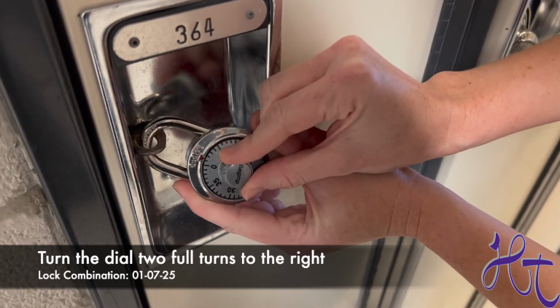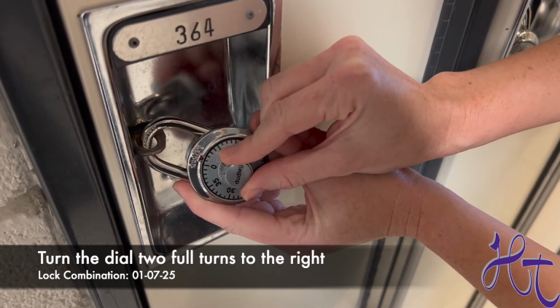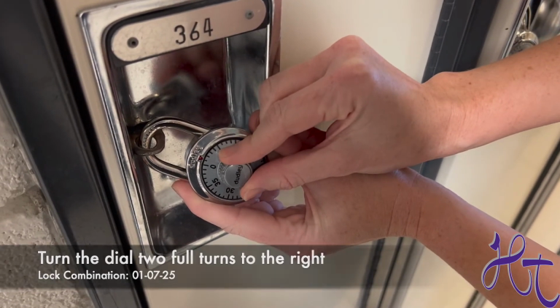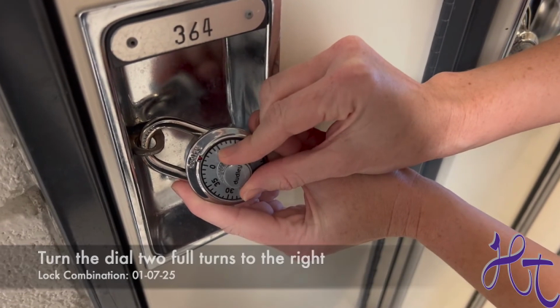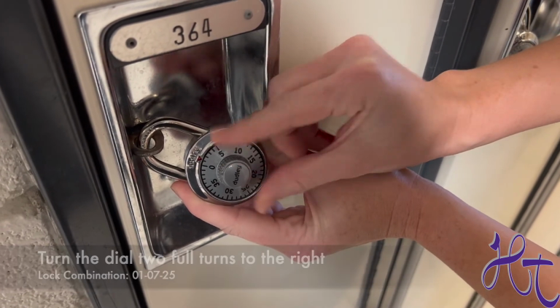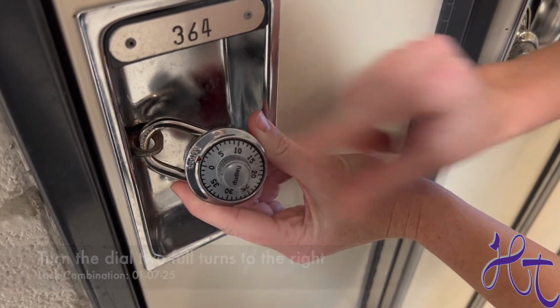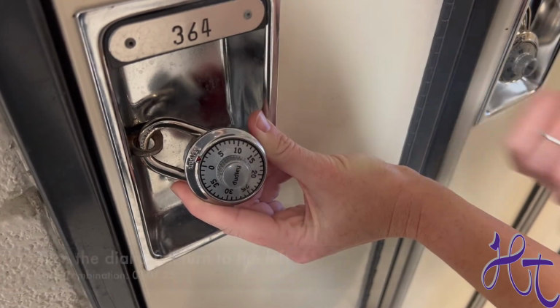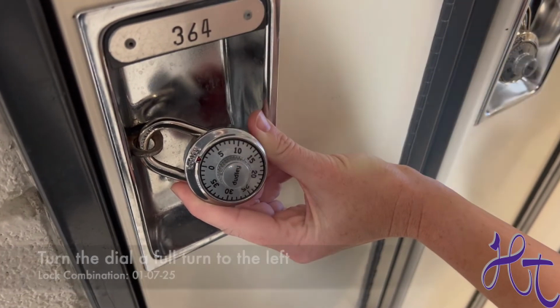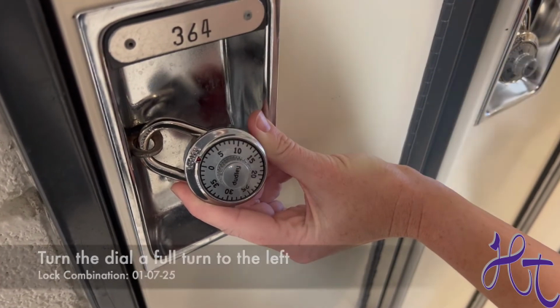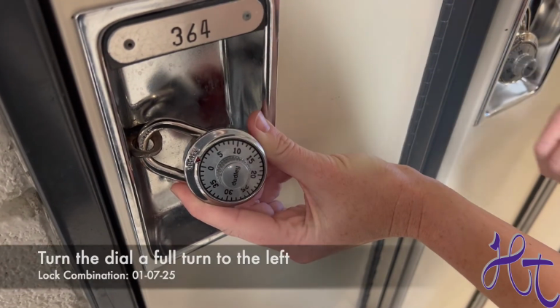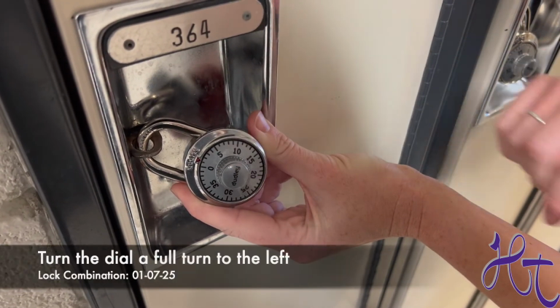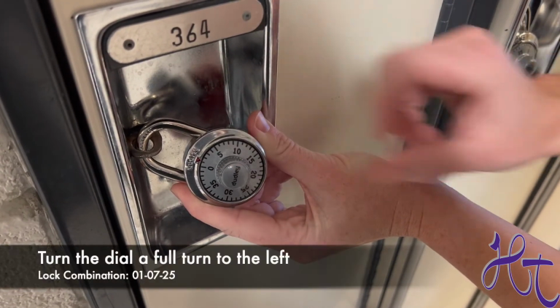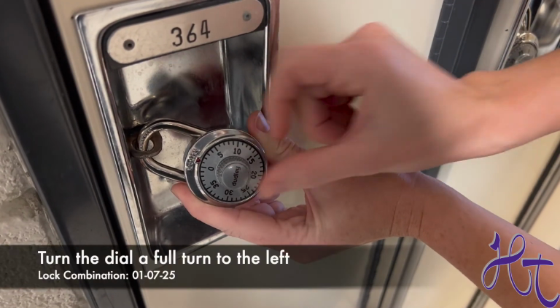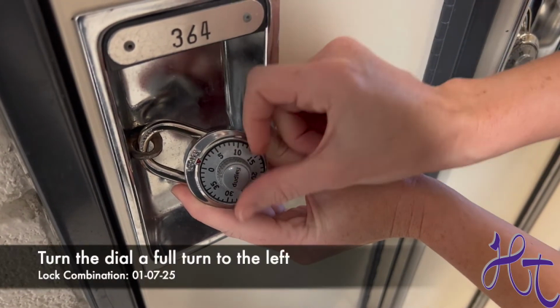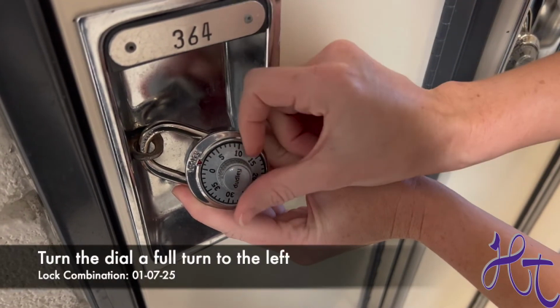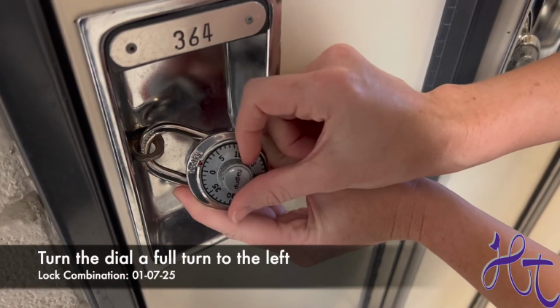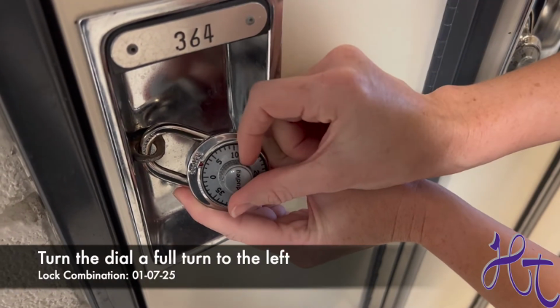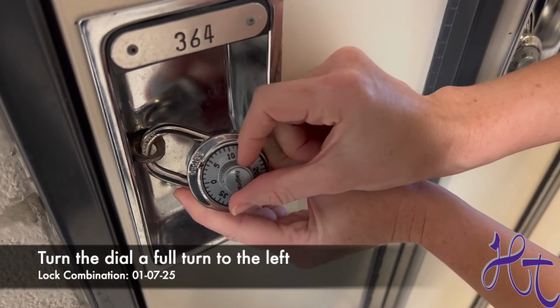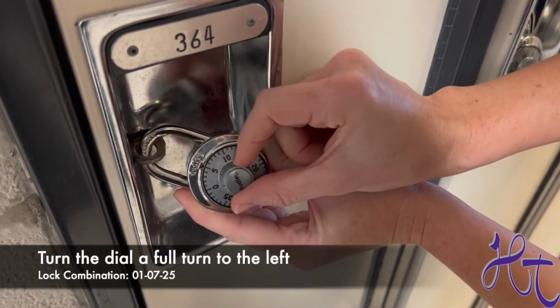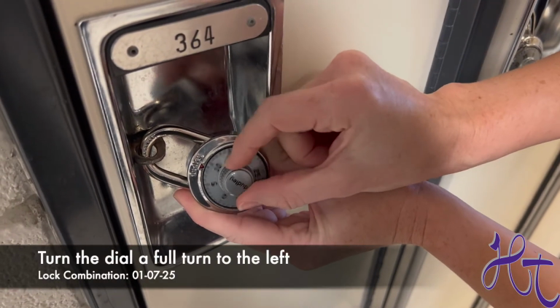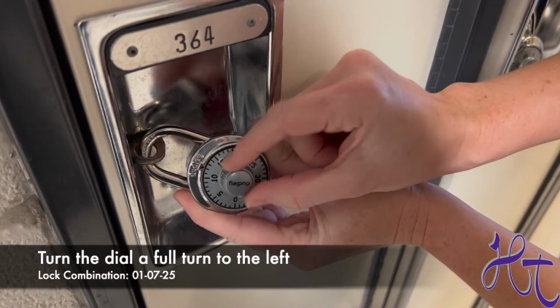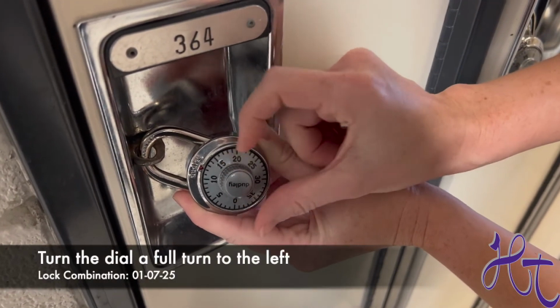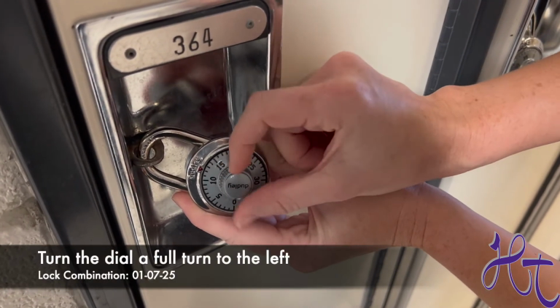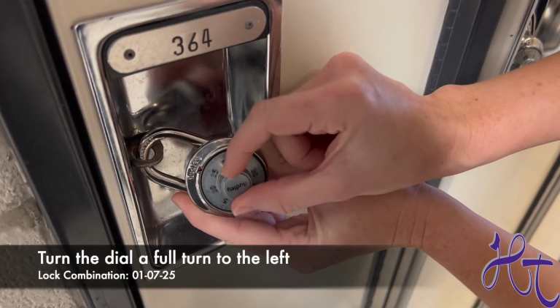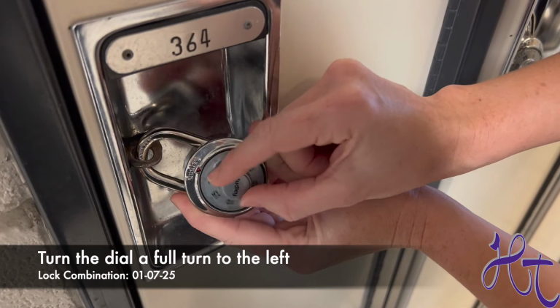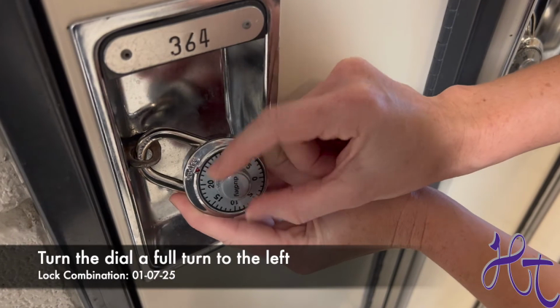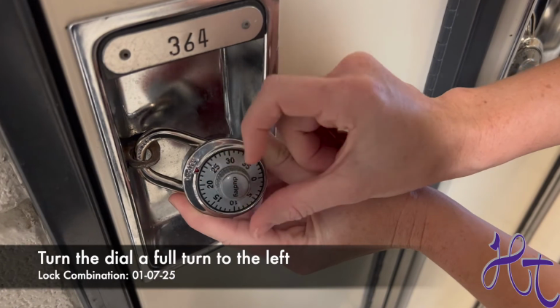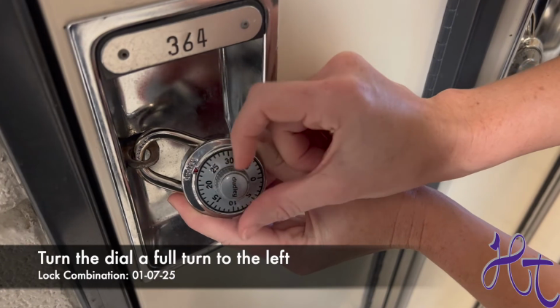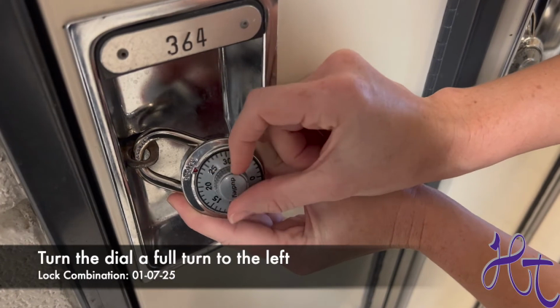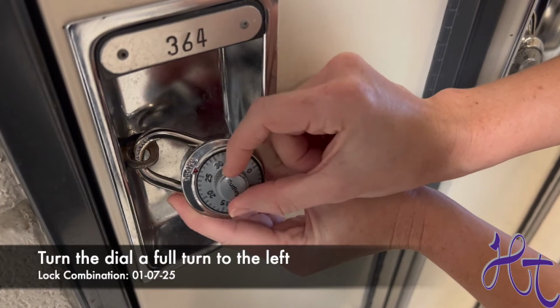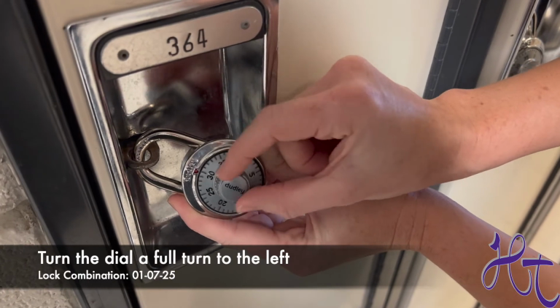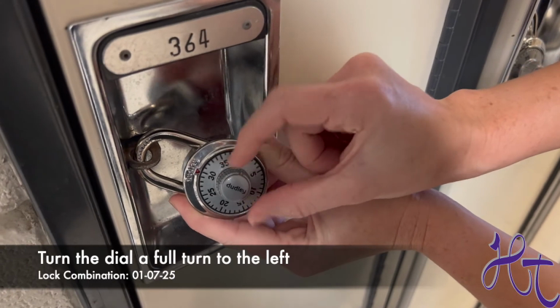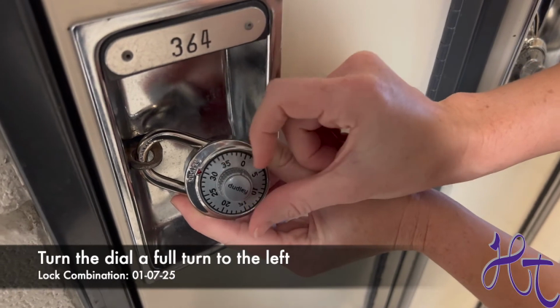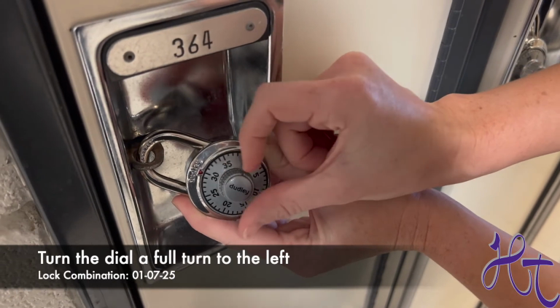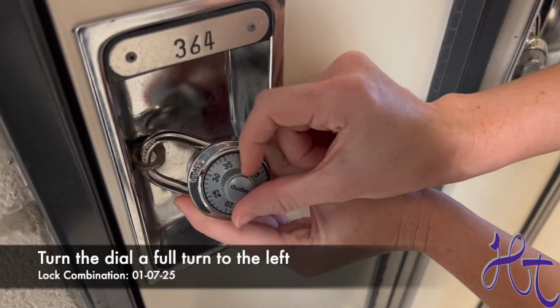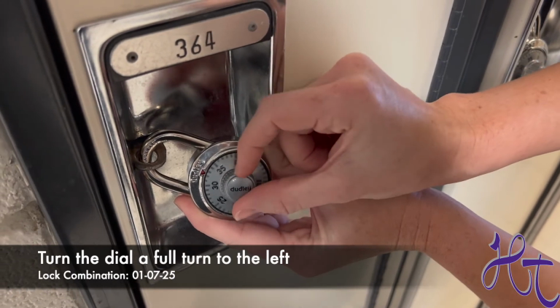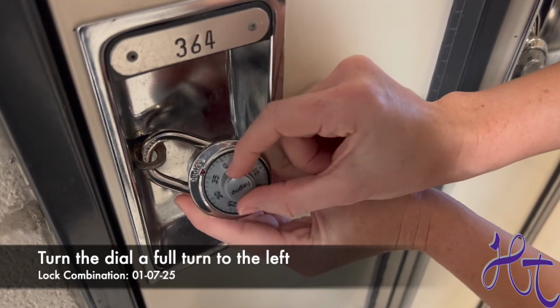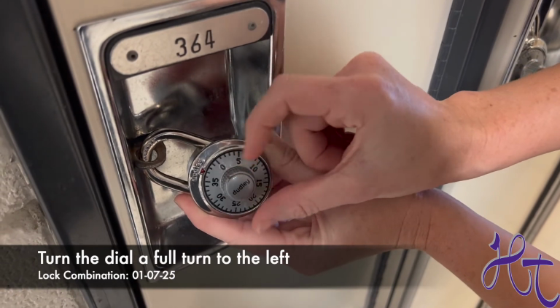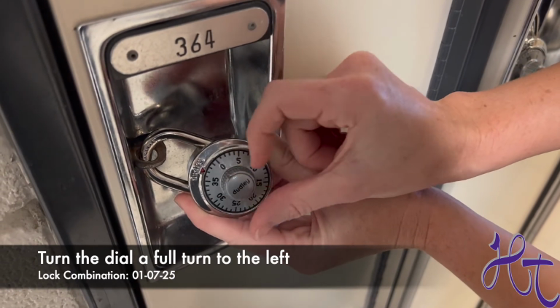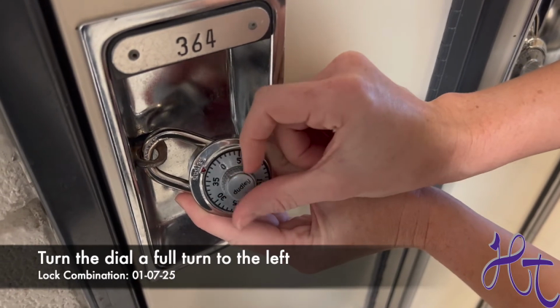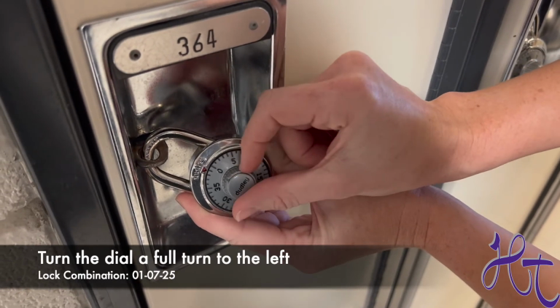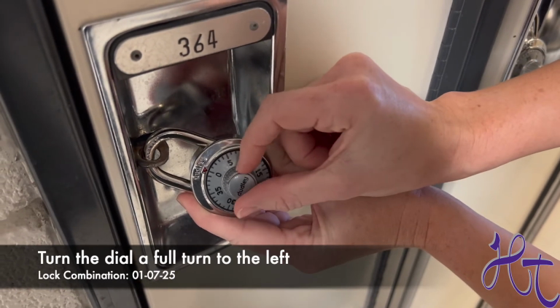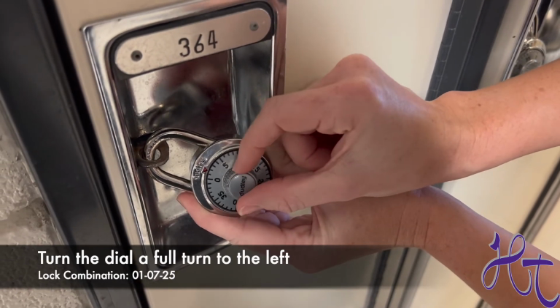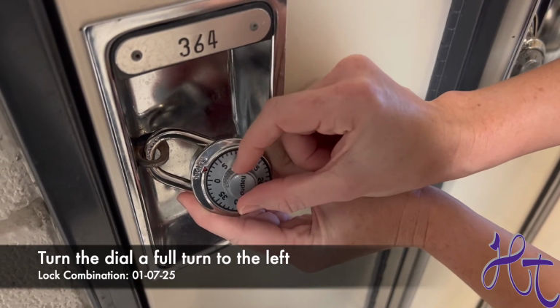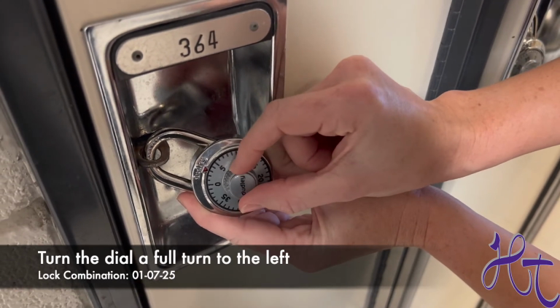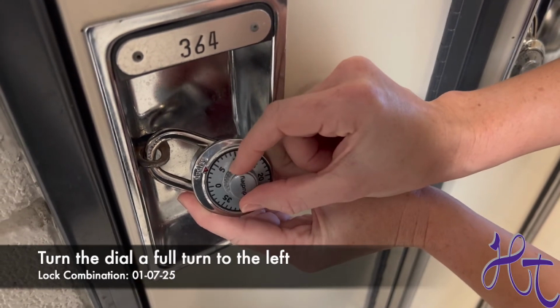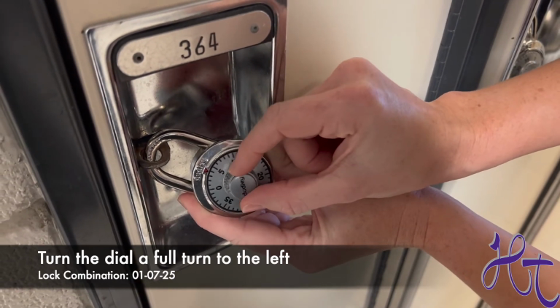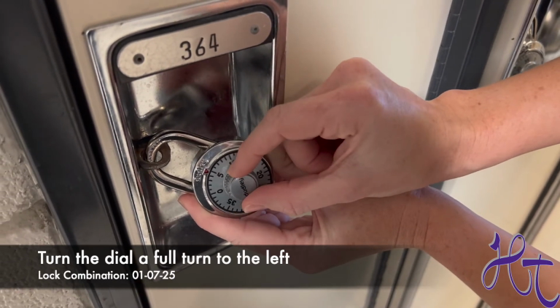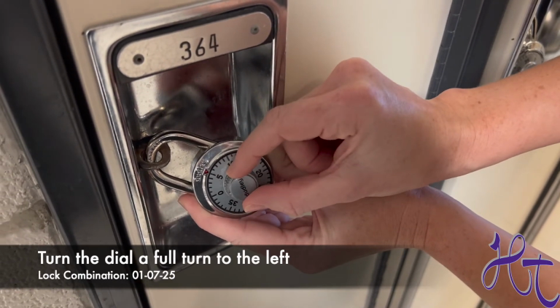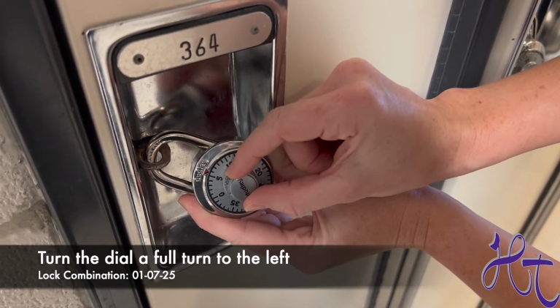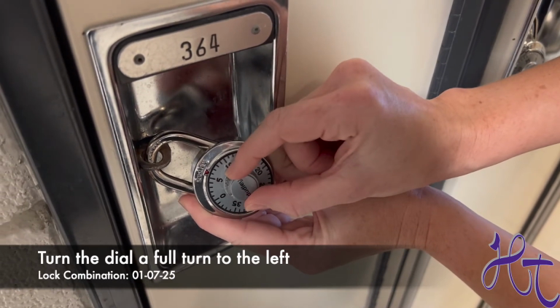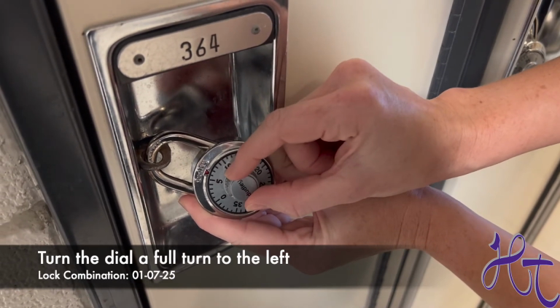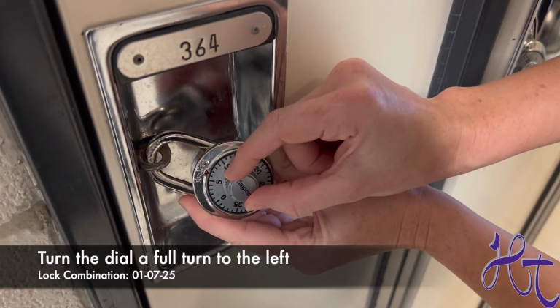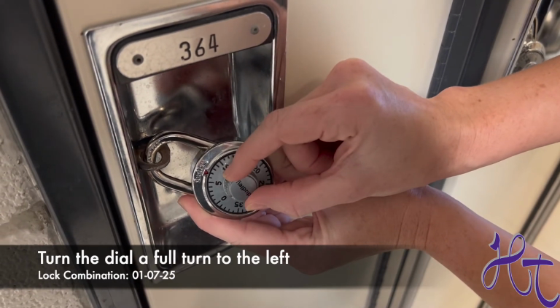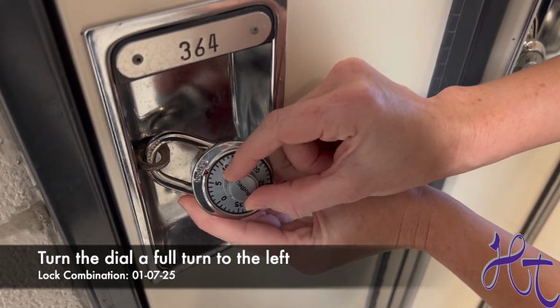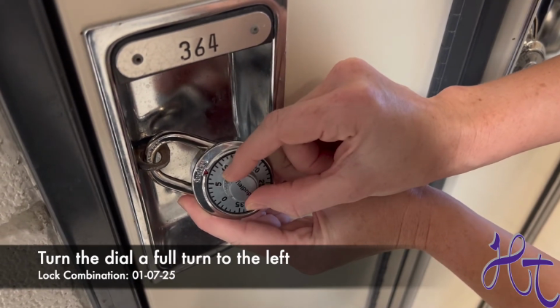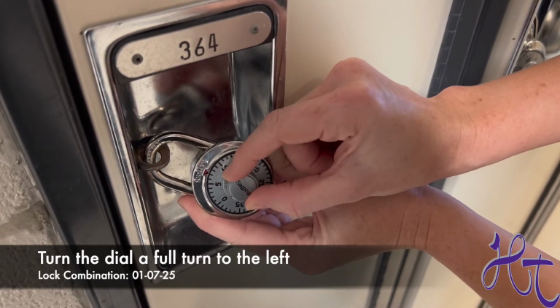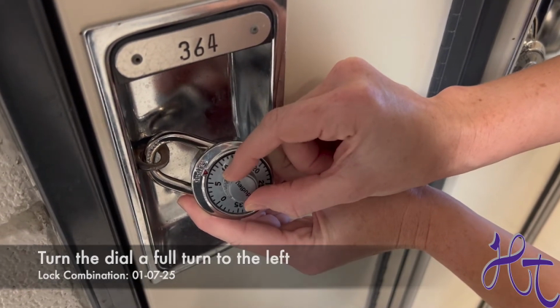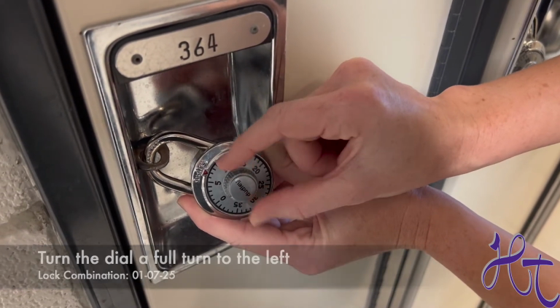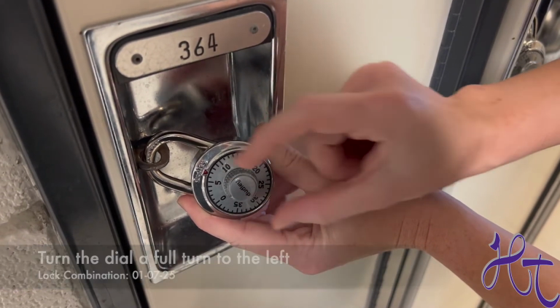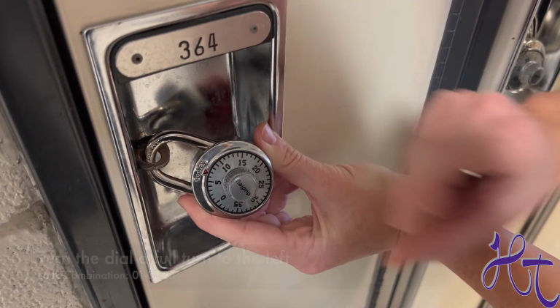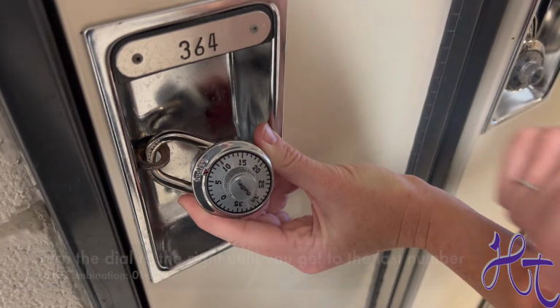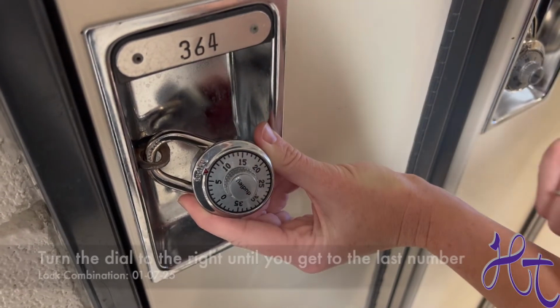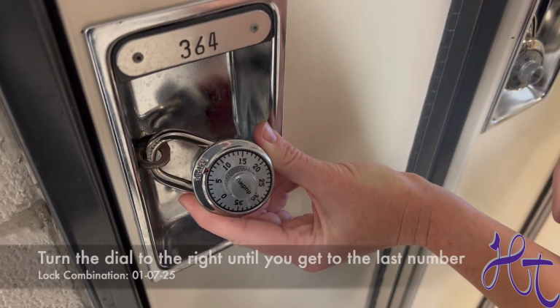Now turn one full rotation to the left, making sure you go past your first number. Stop at your second number, which in this case is seven.